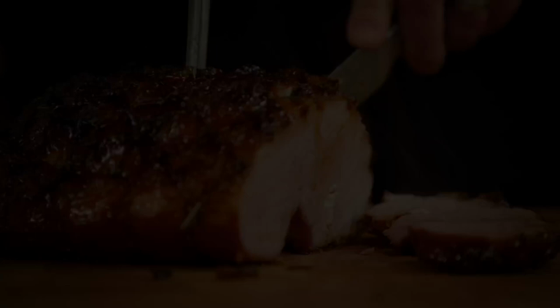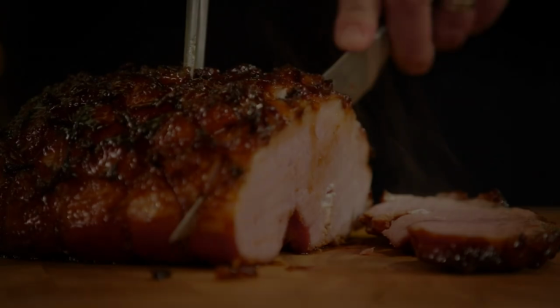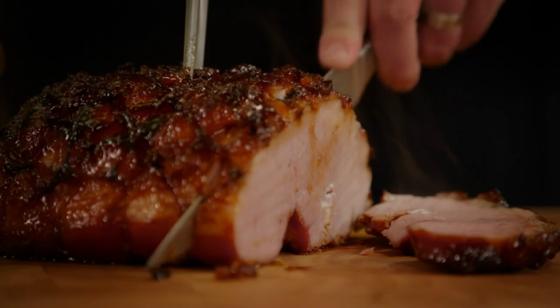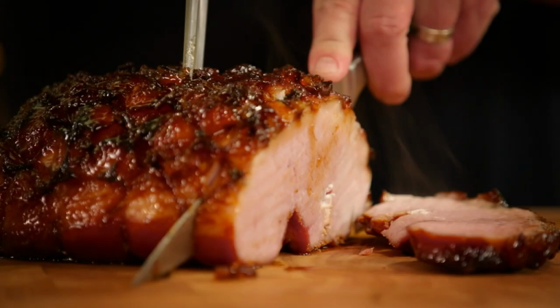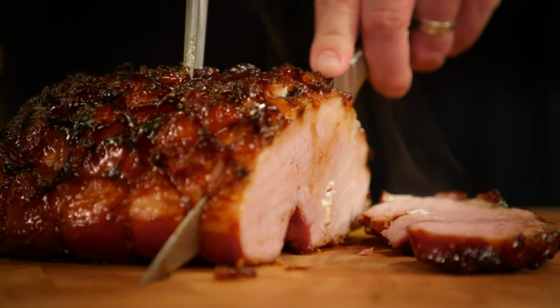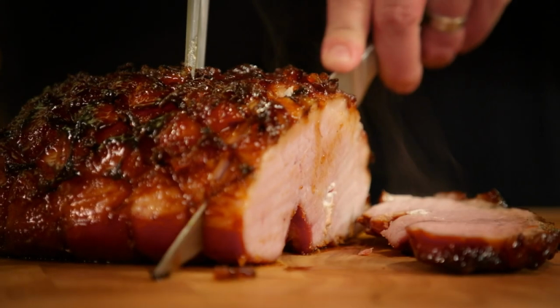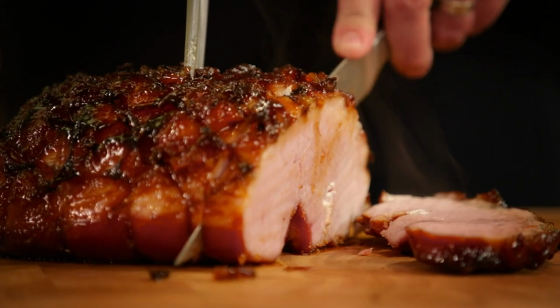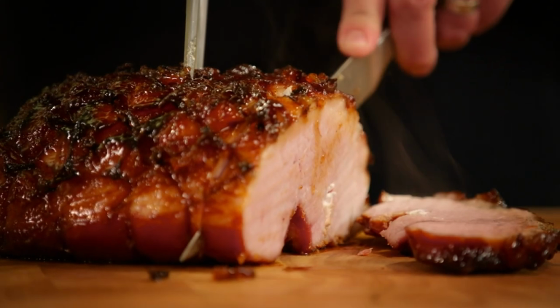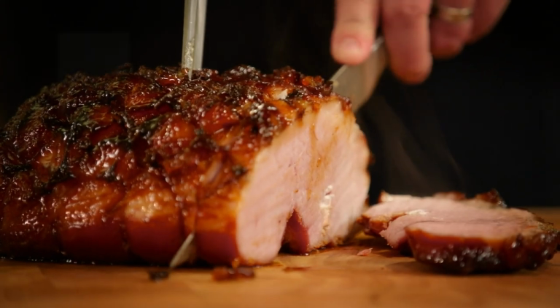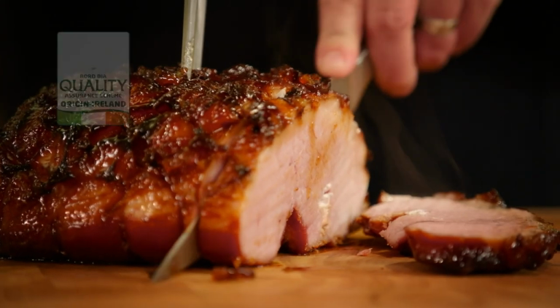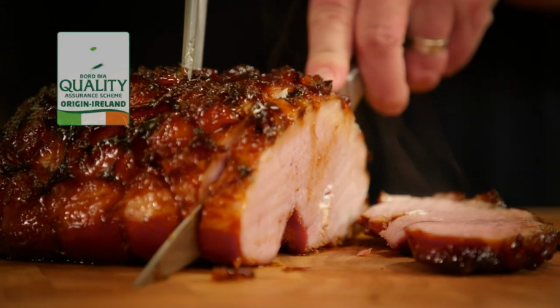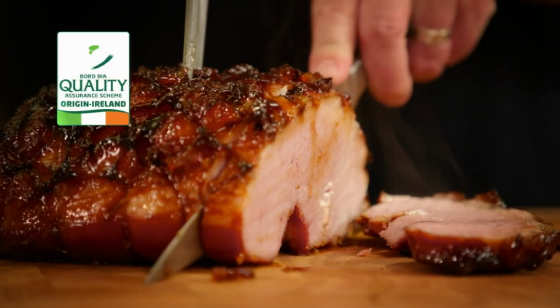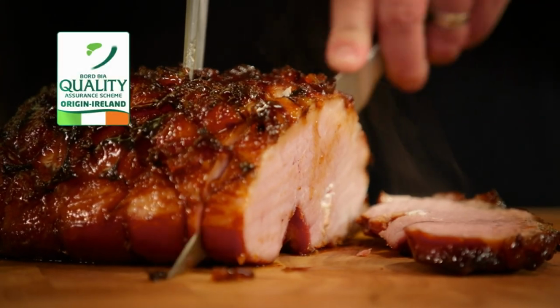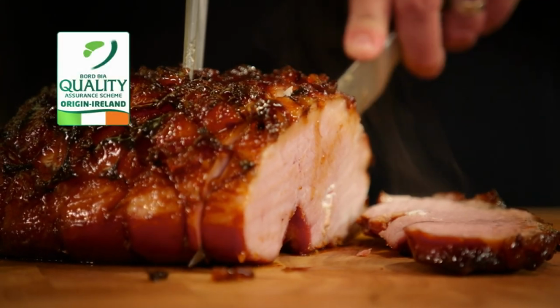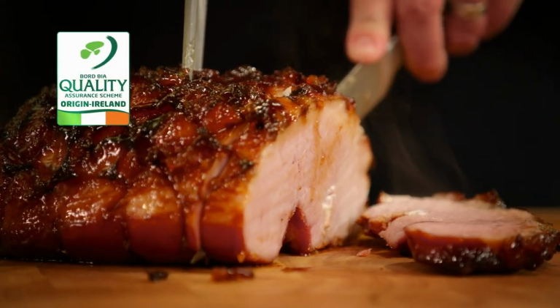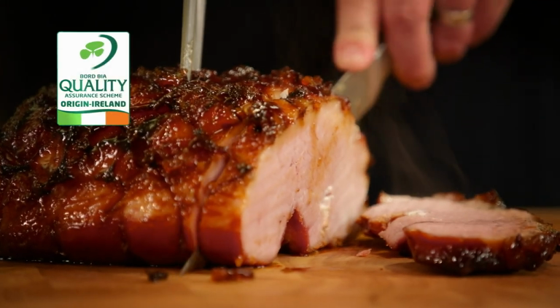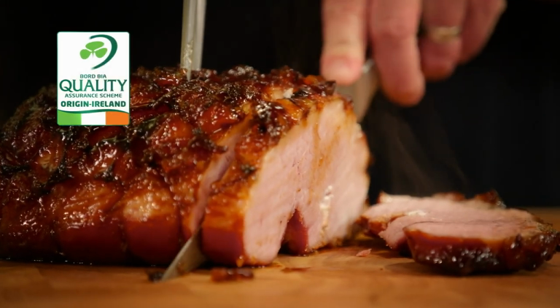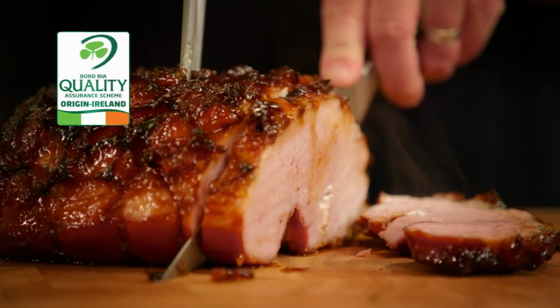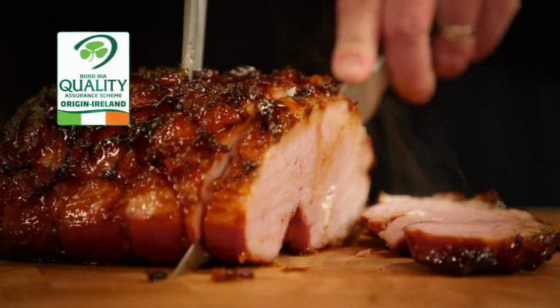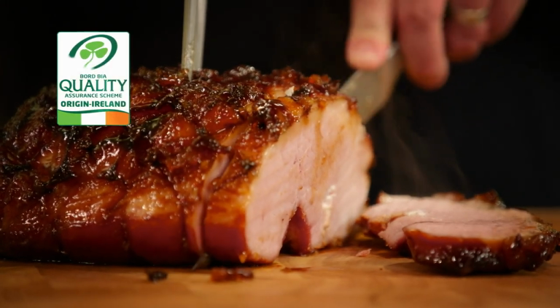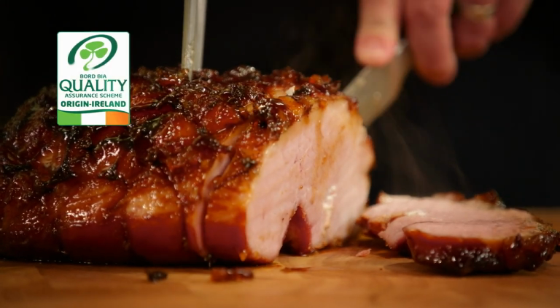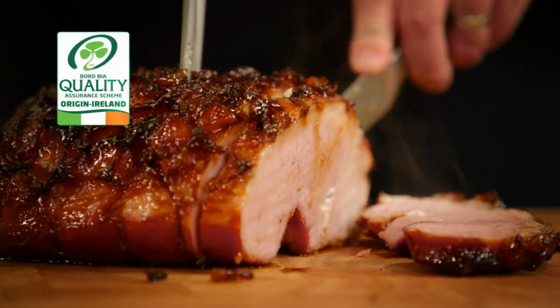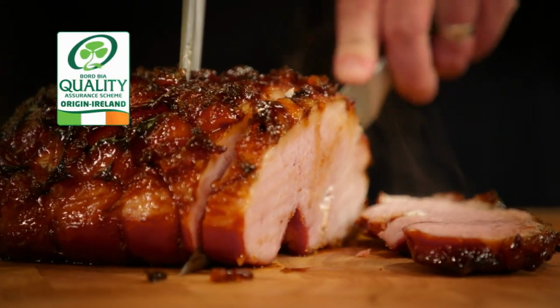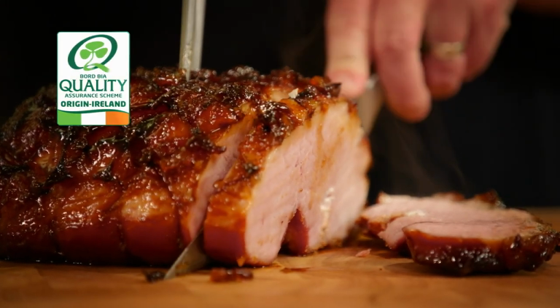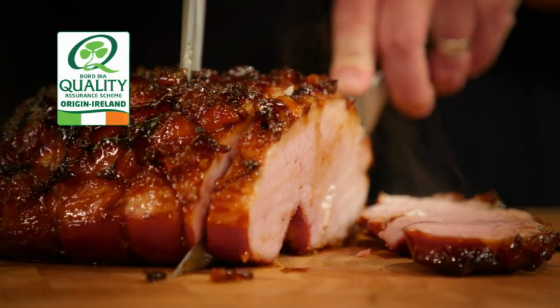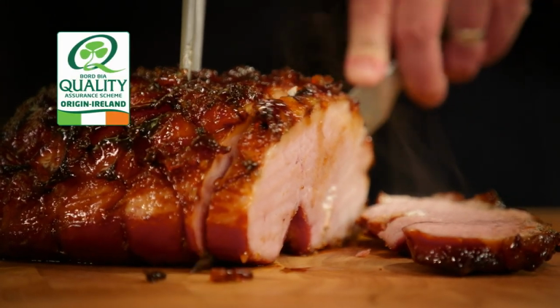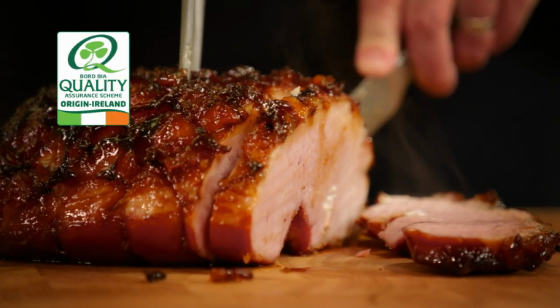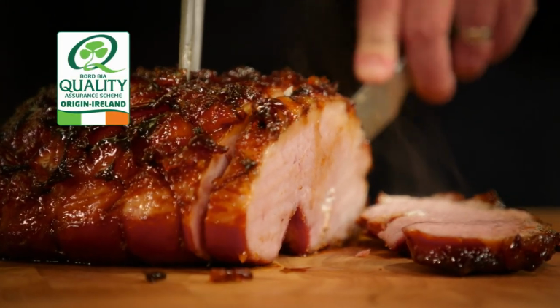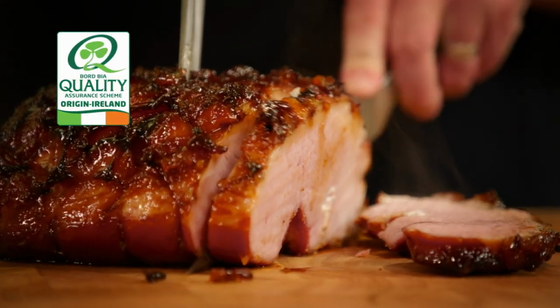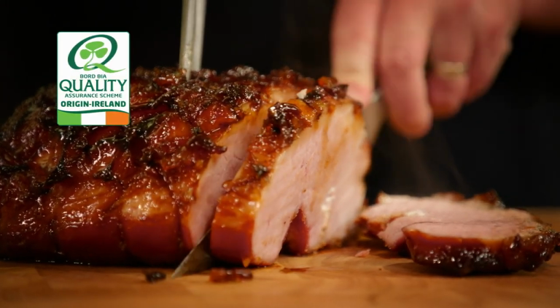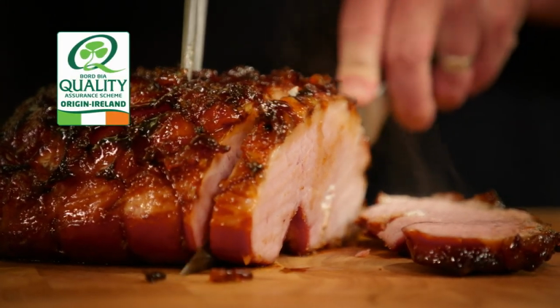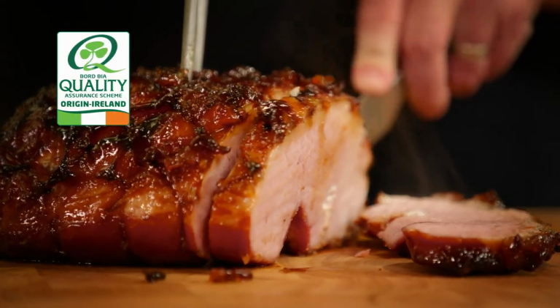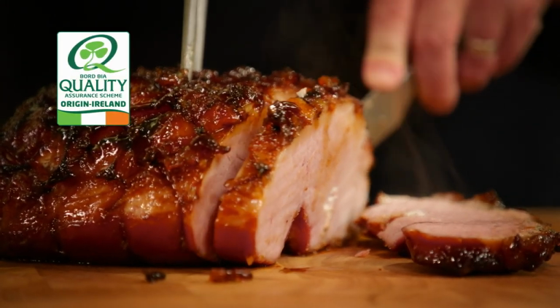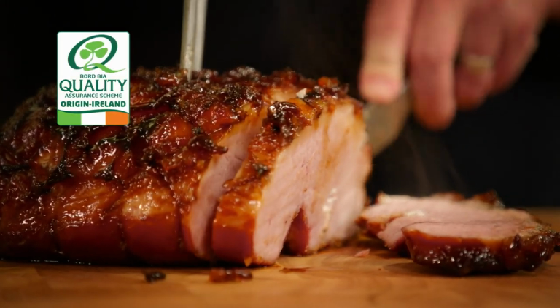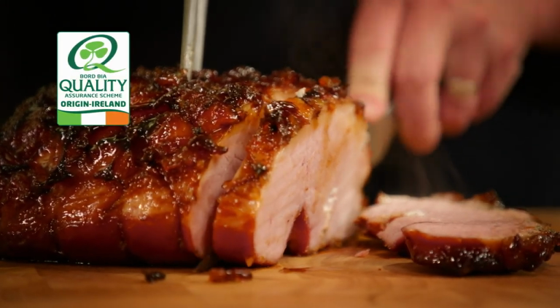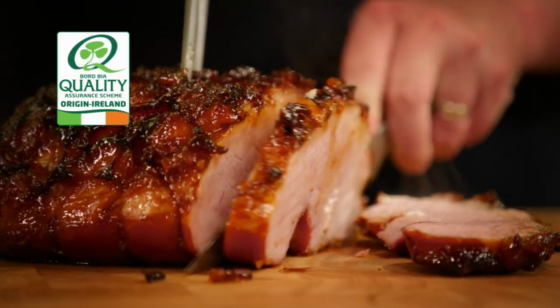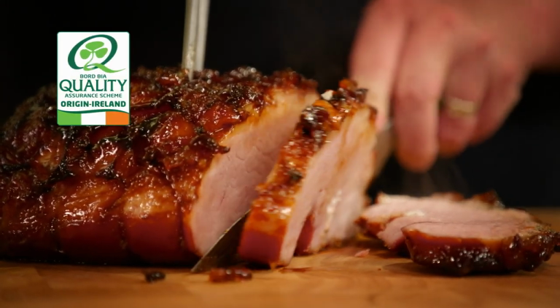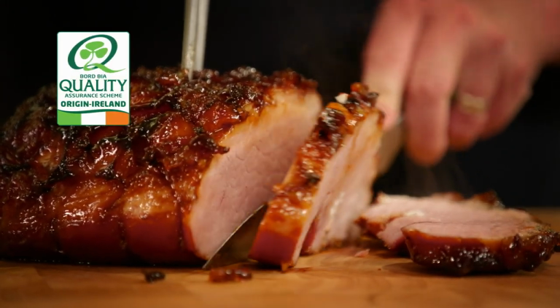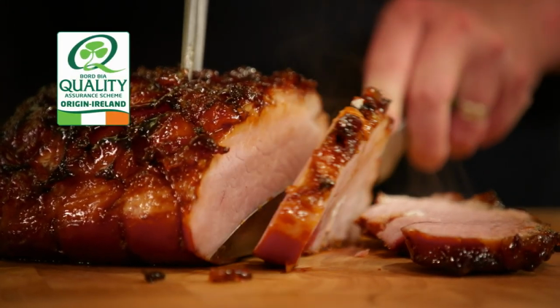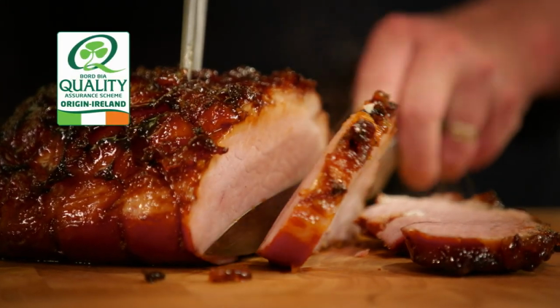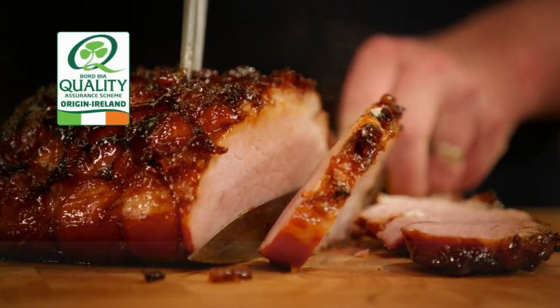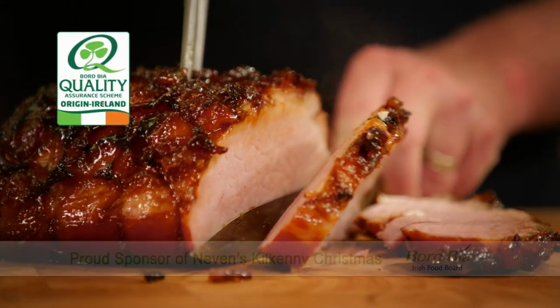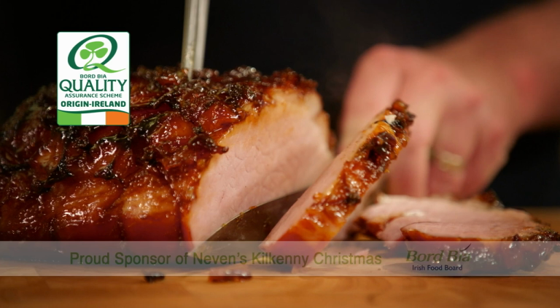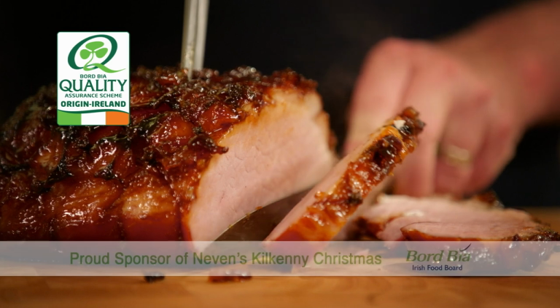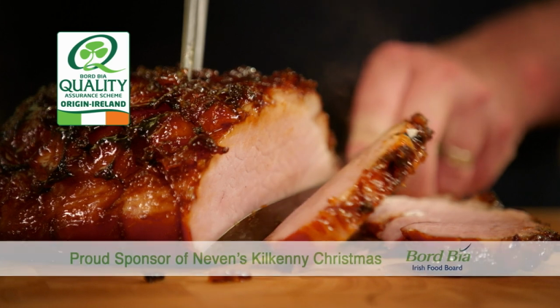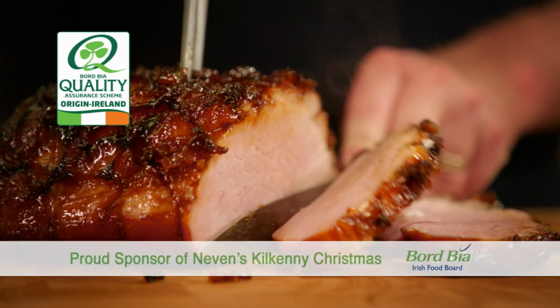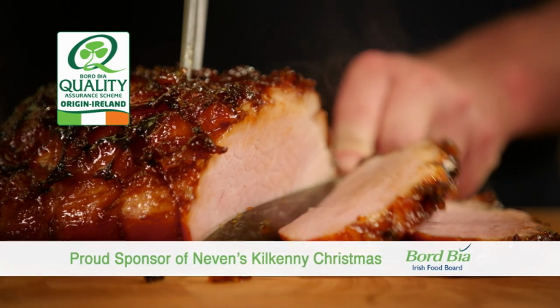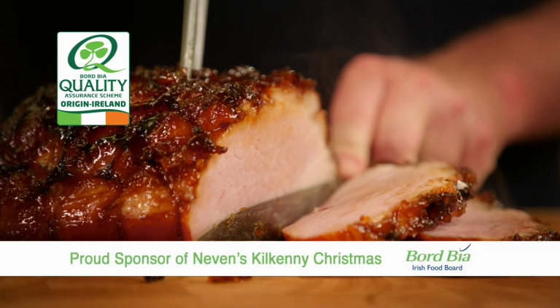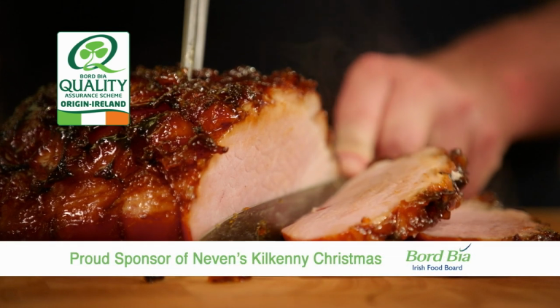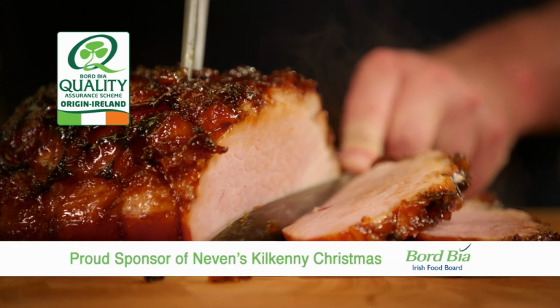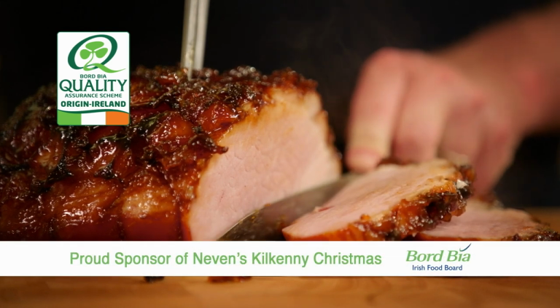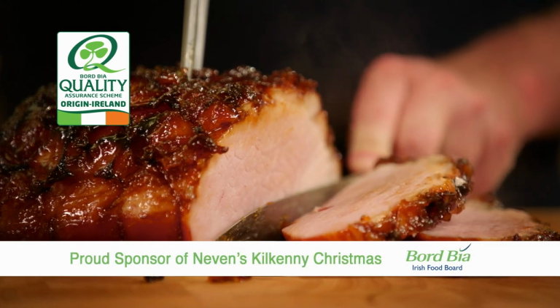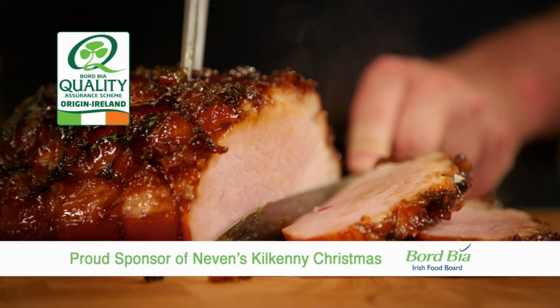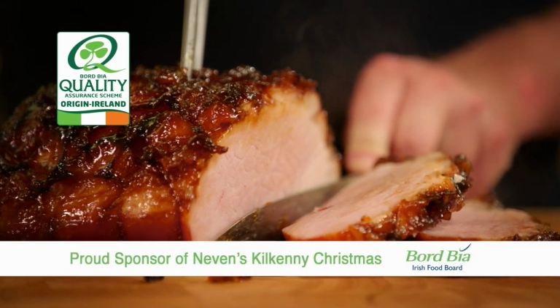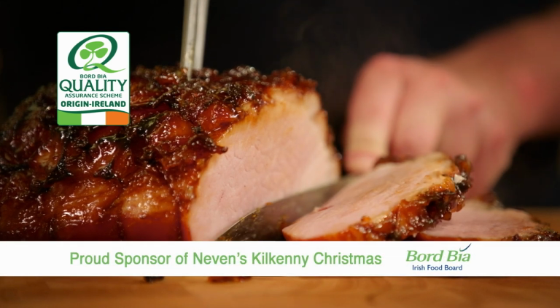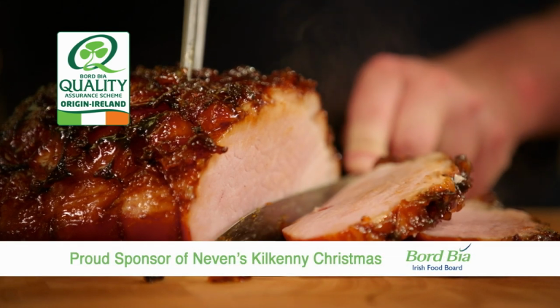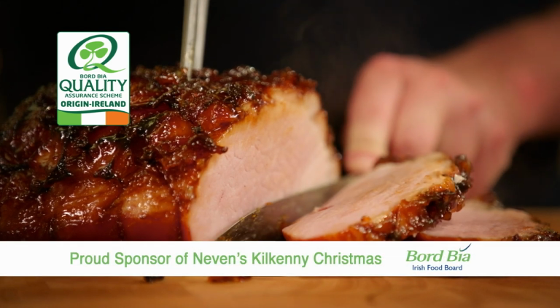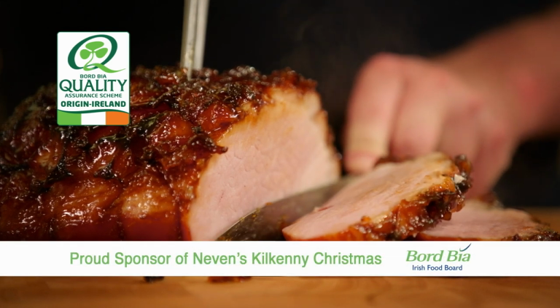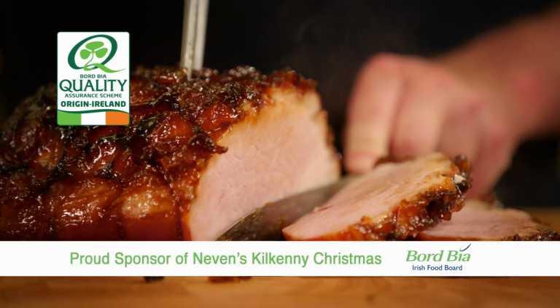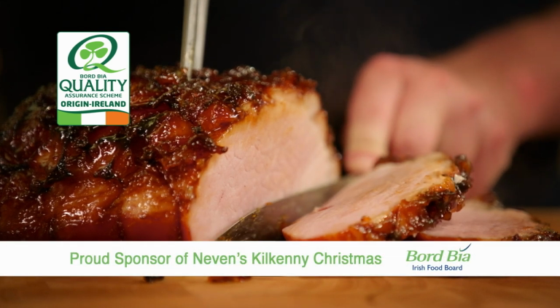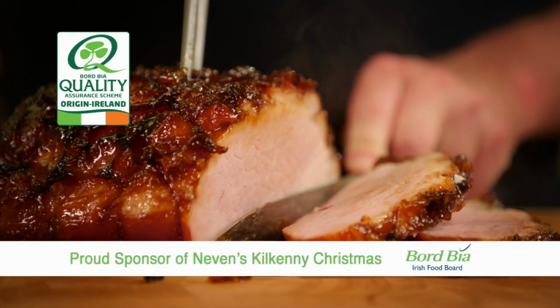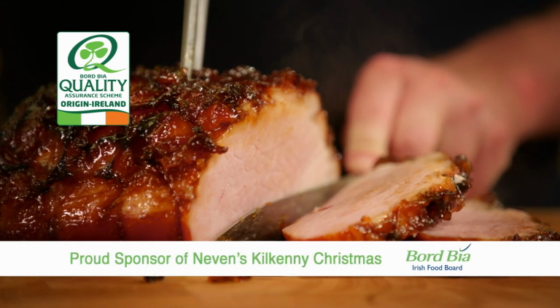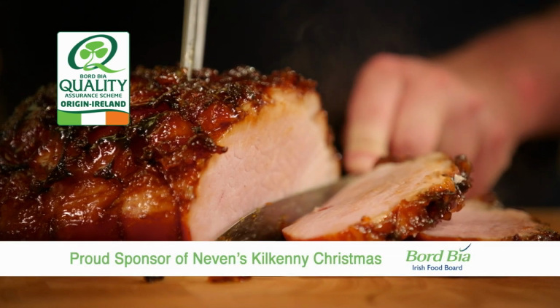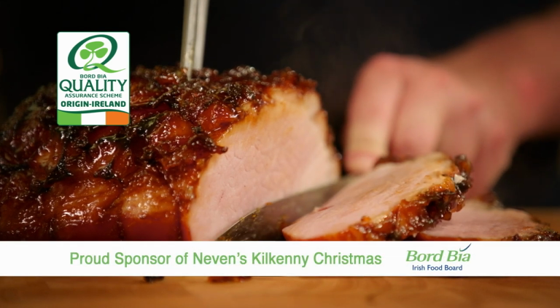This Christmas, choose food with the Board Bia quality mark, for the highest standards, verified at every stage.